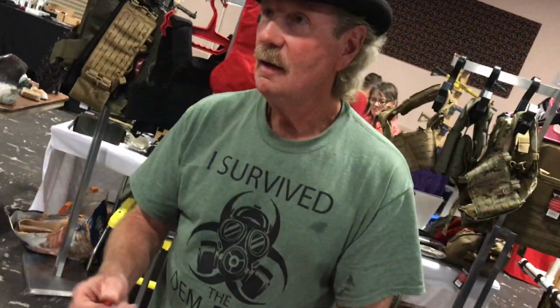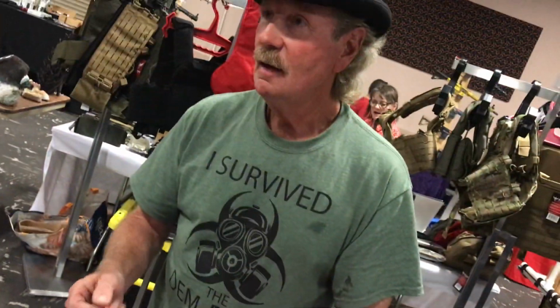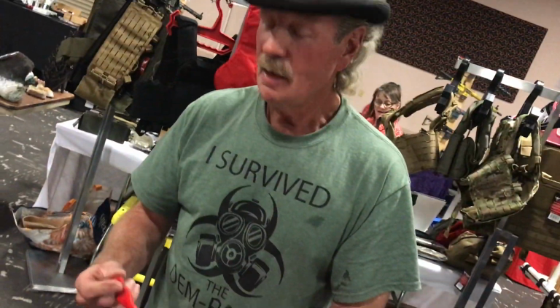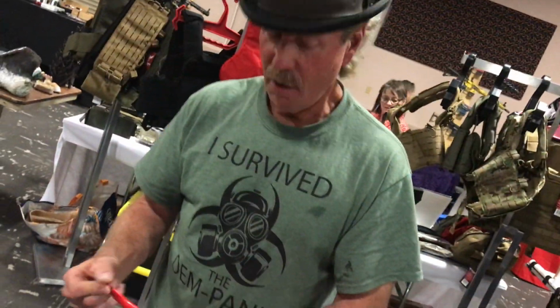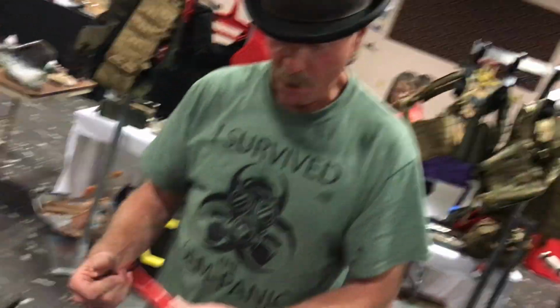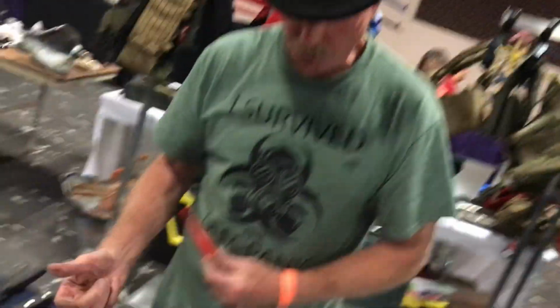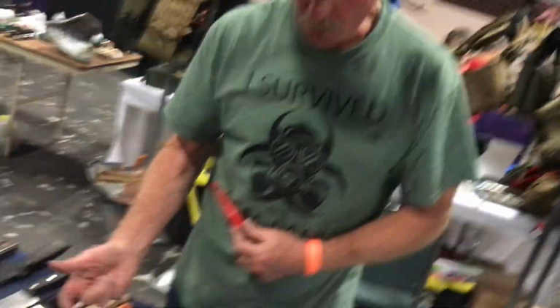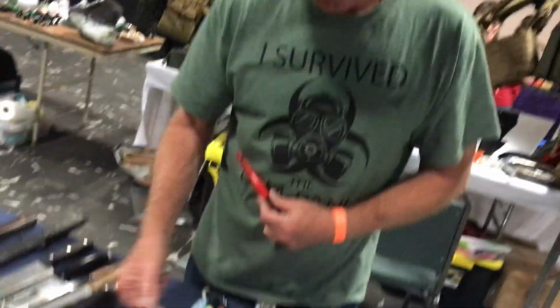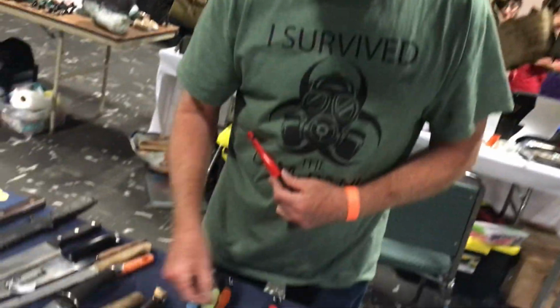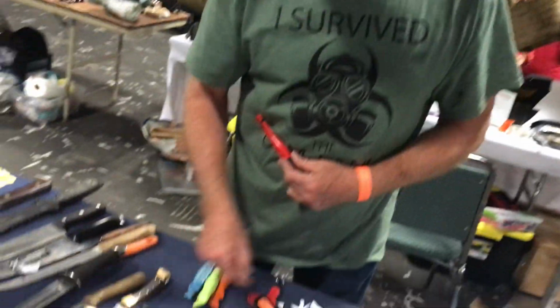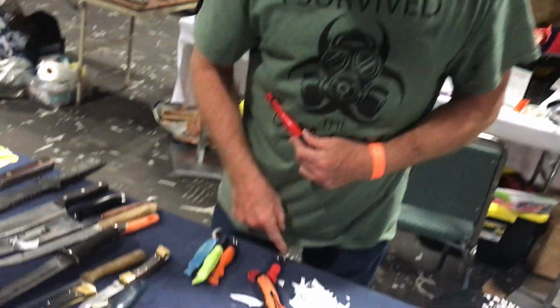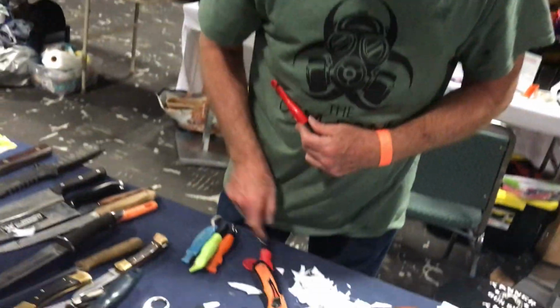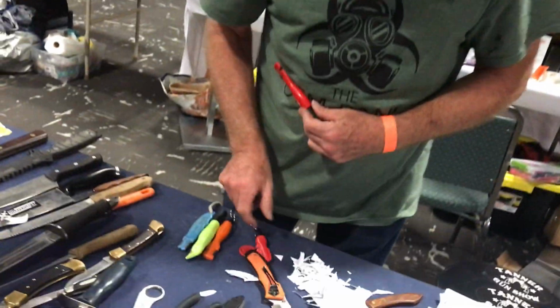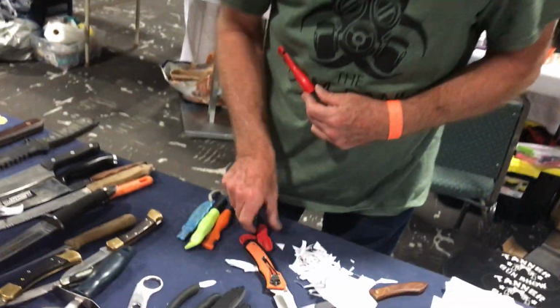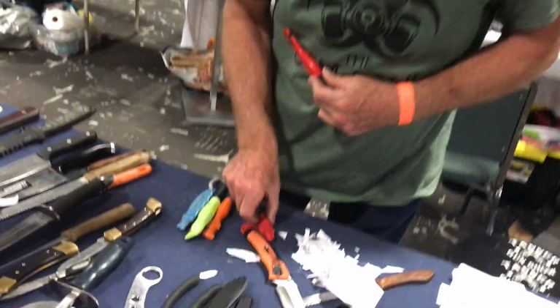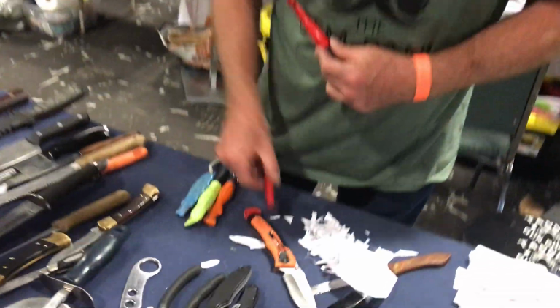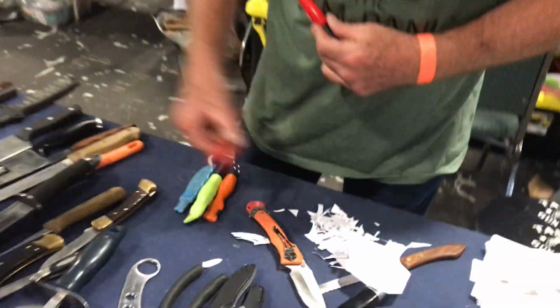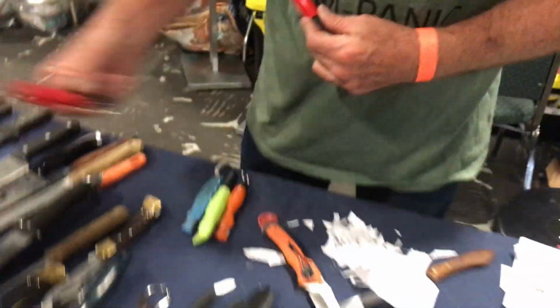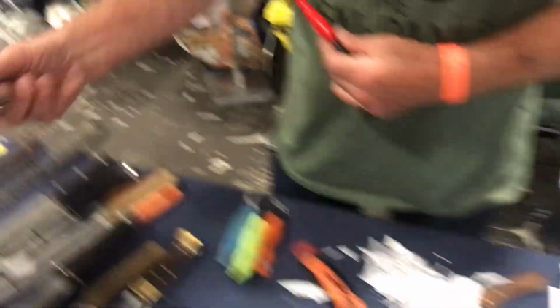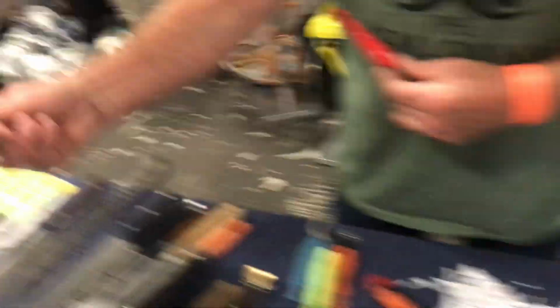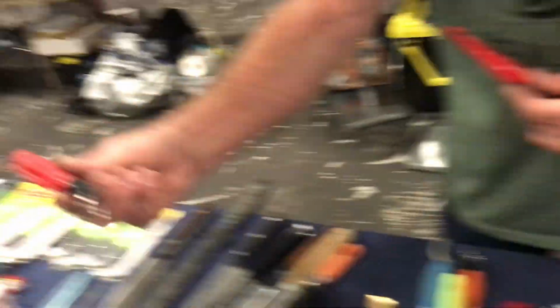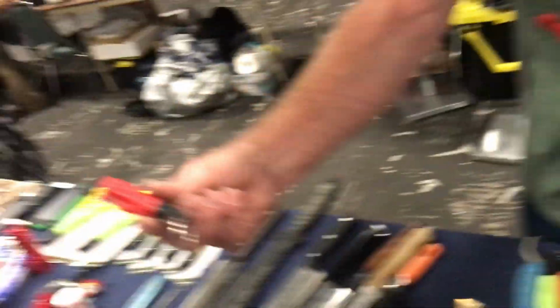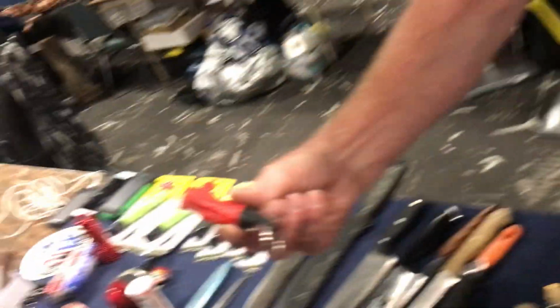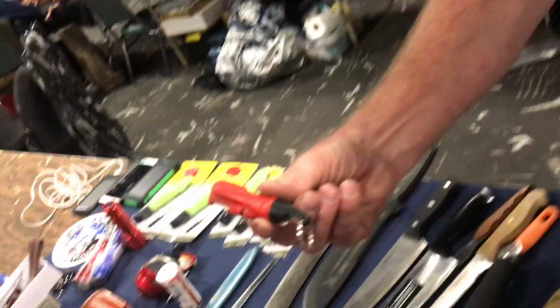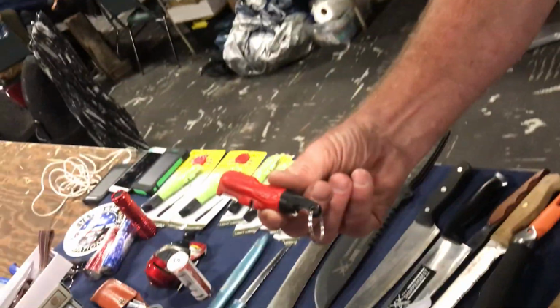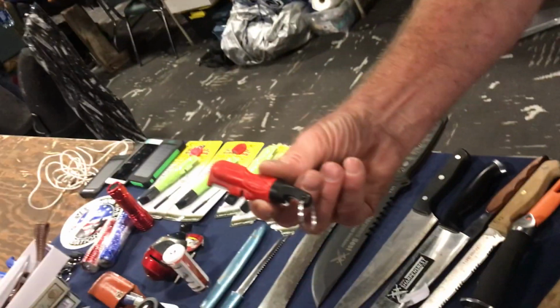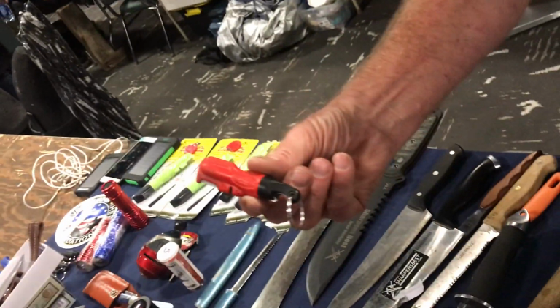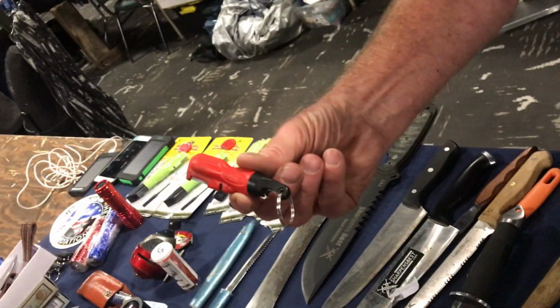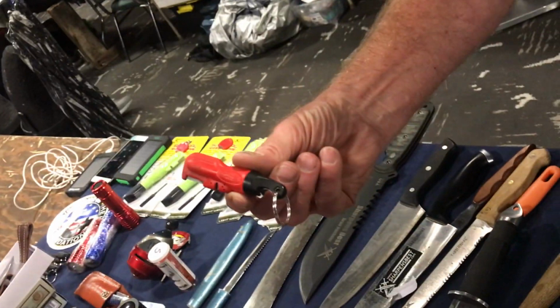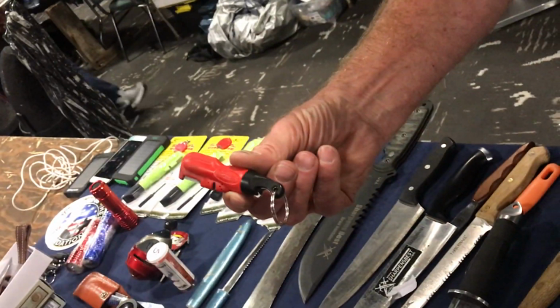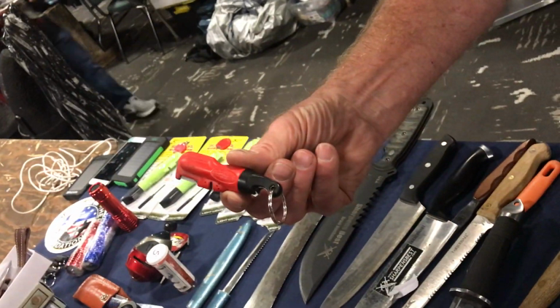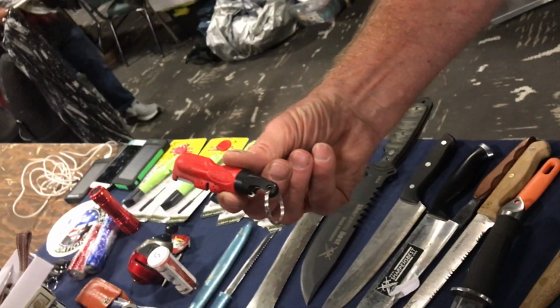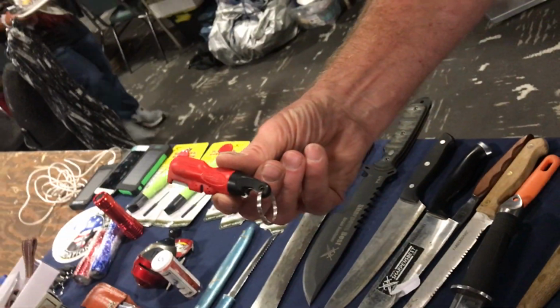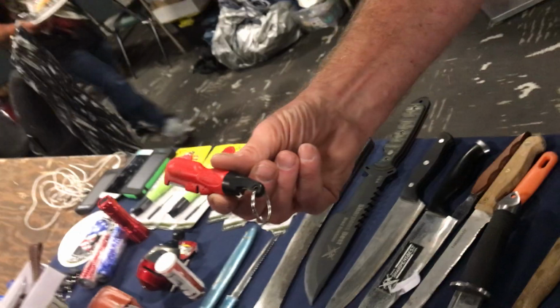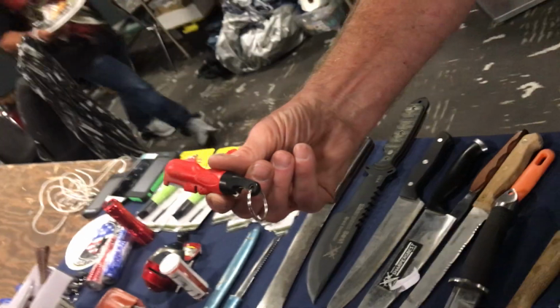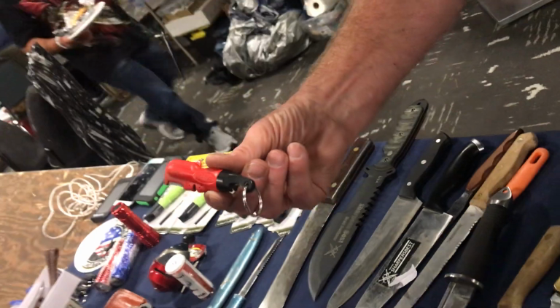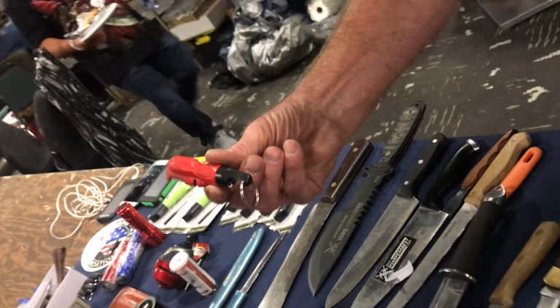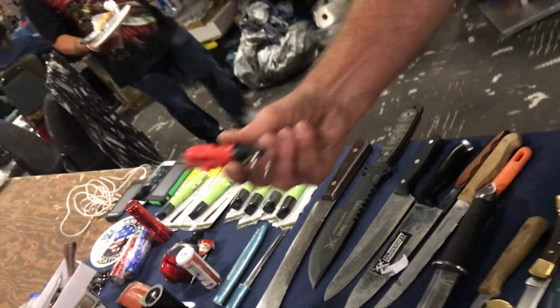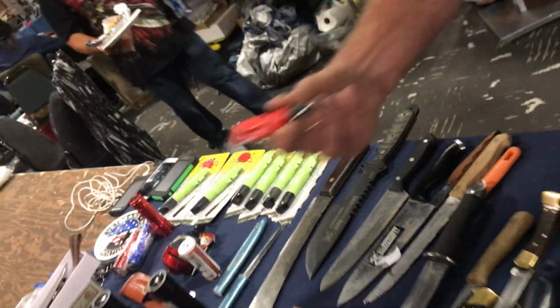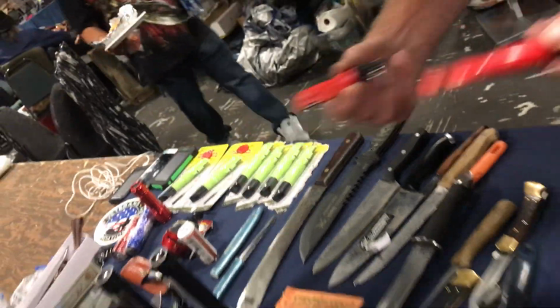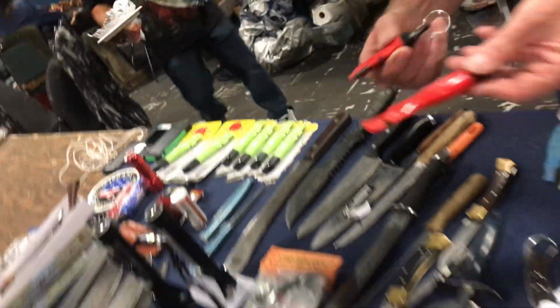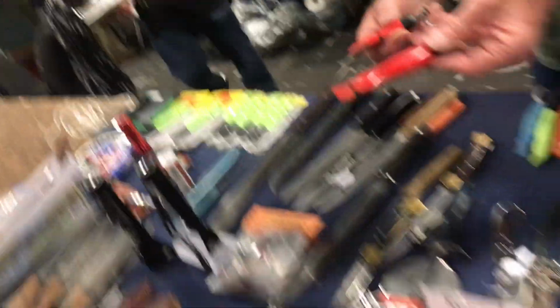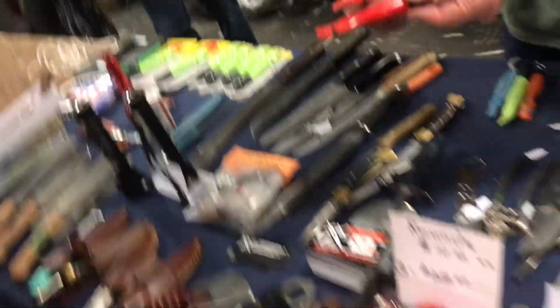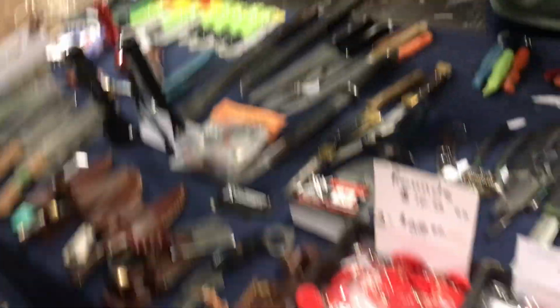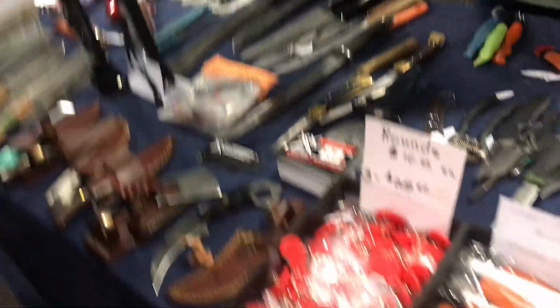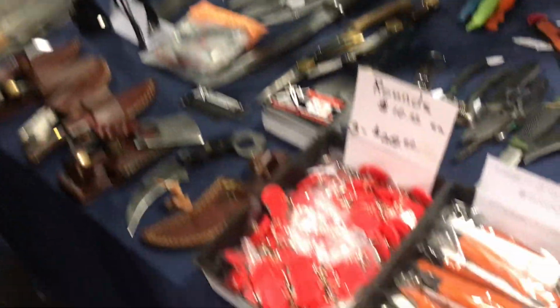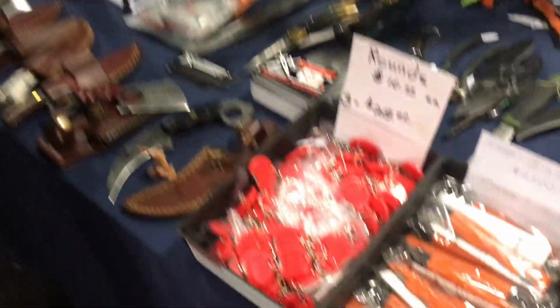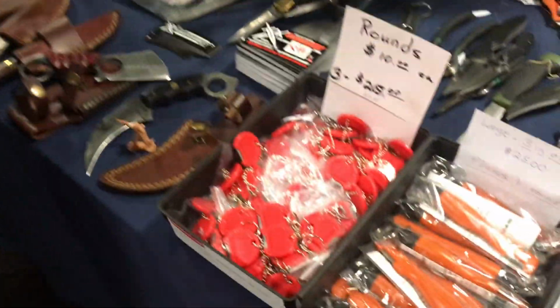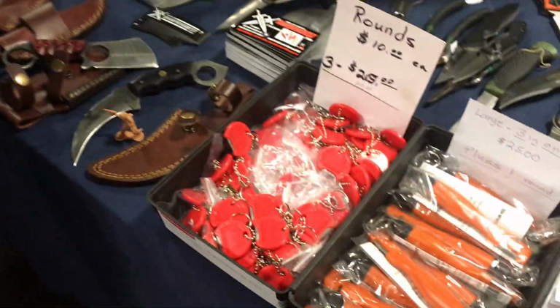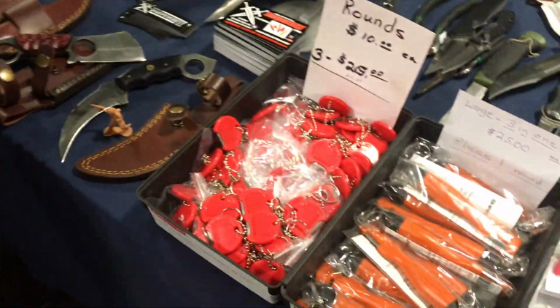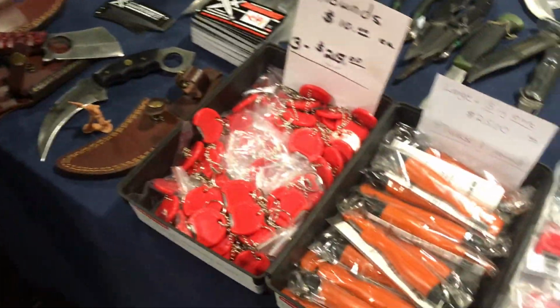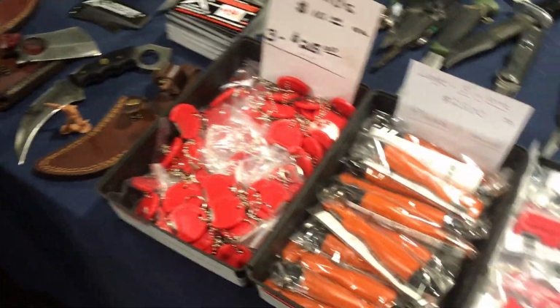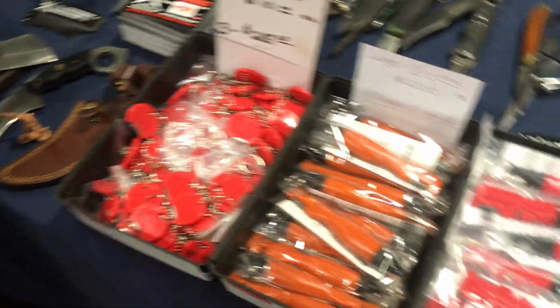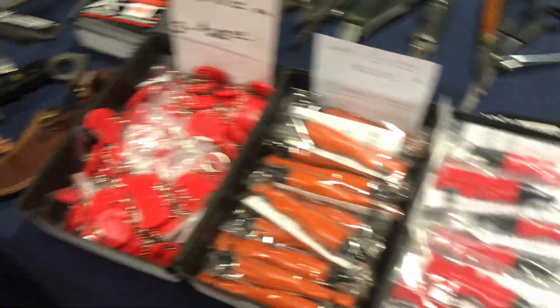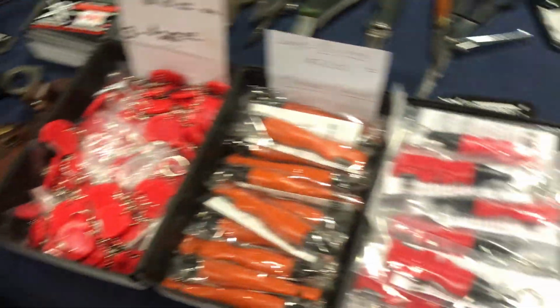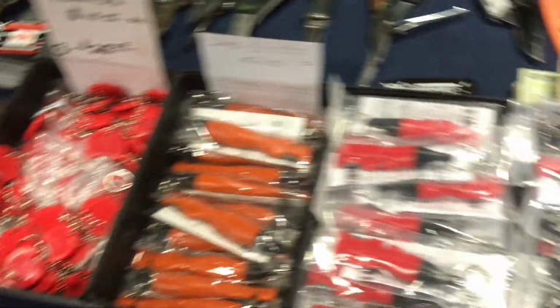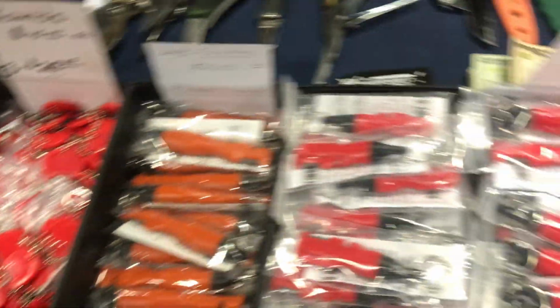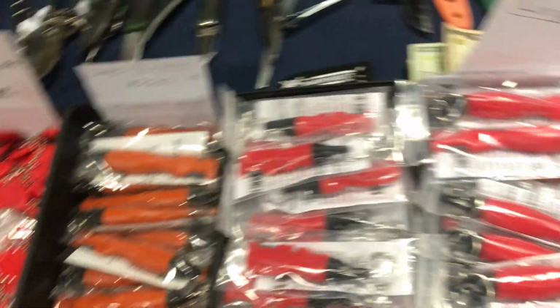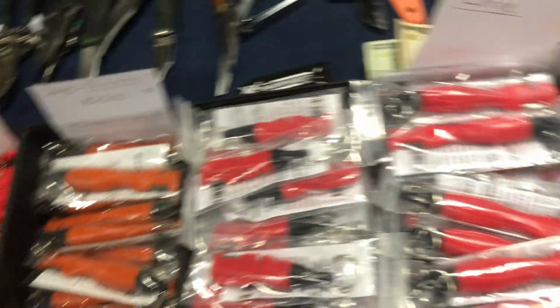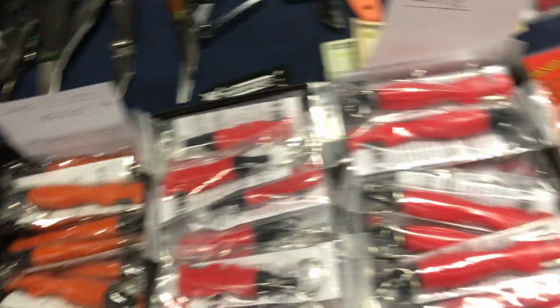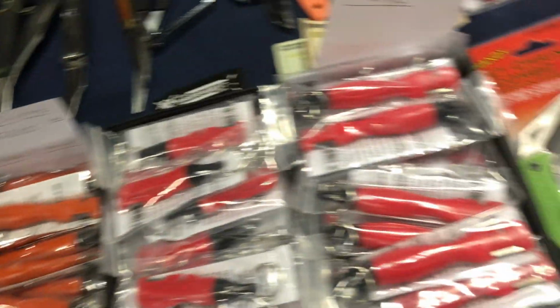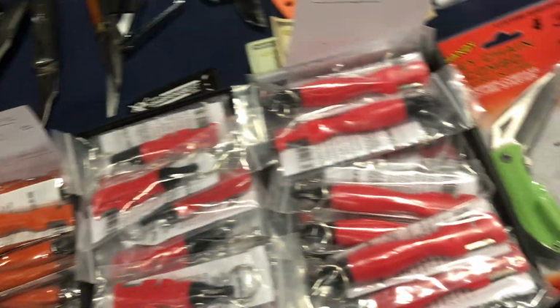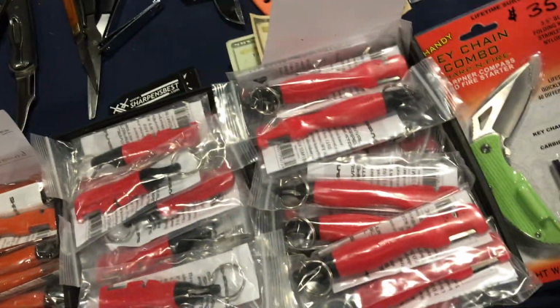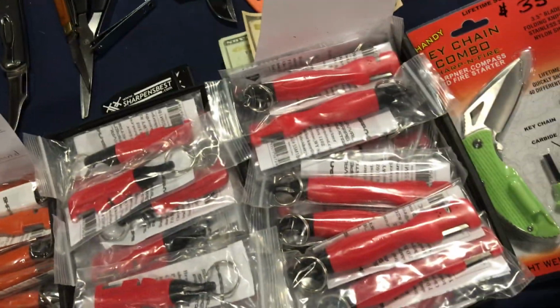They also come in a shorter version — pocketable, short, compact, lightweight, easy to carry.